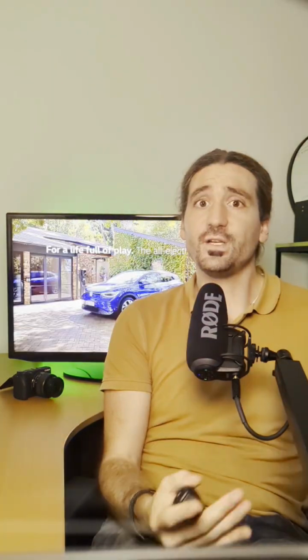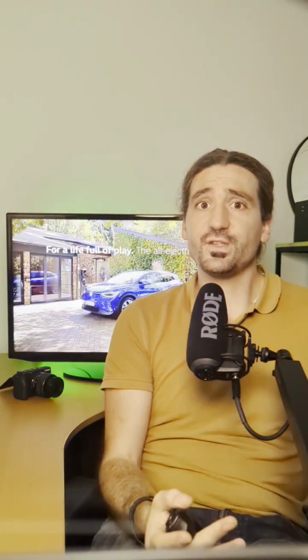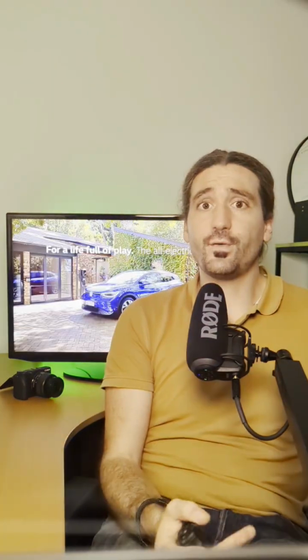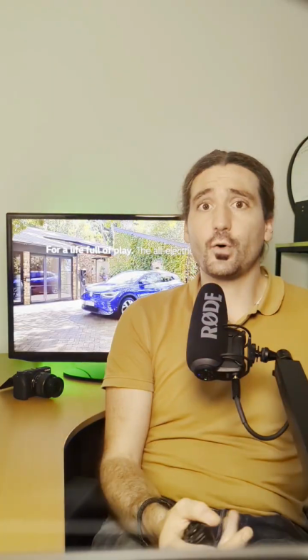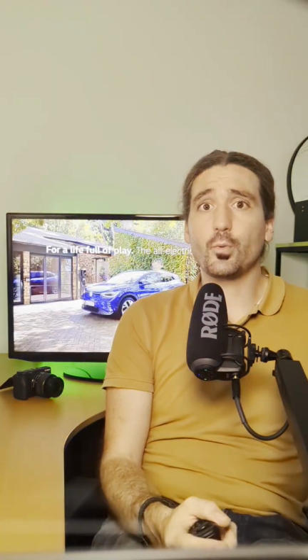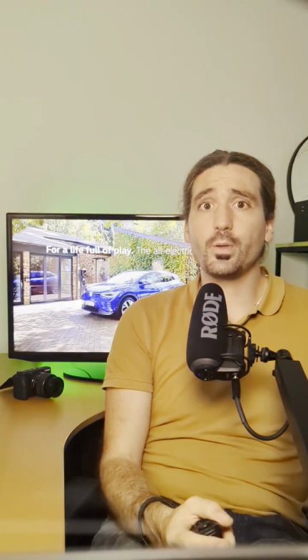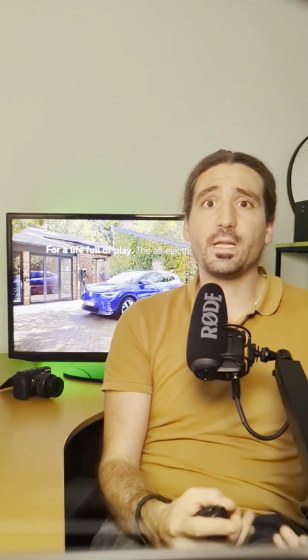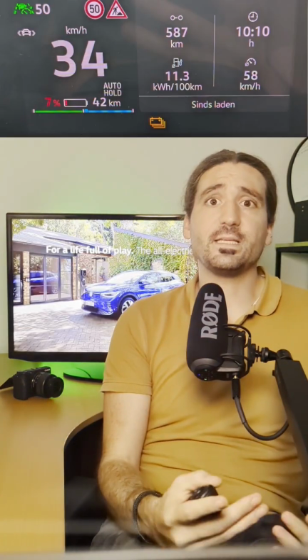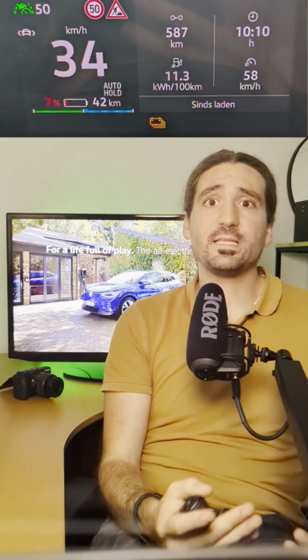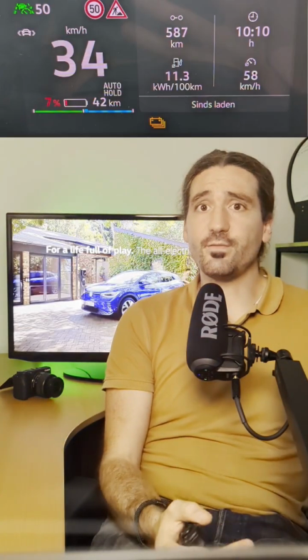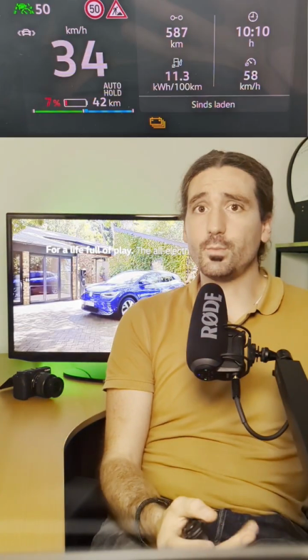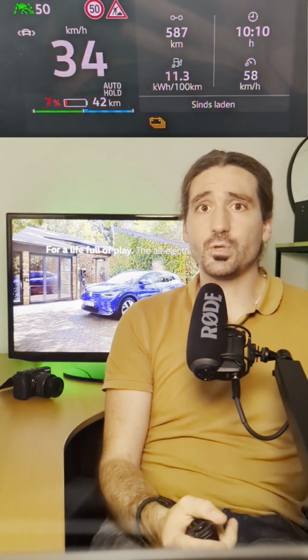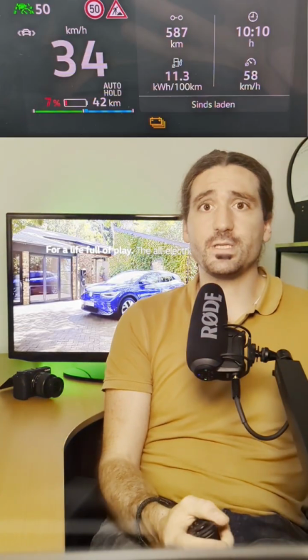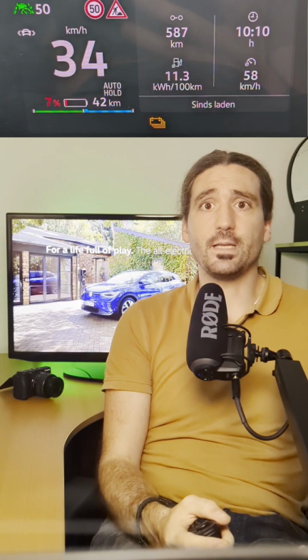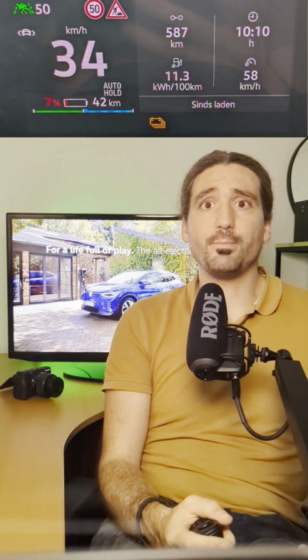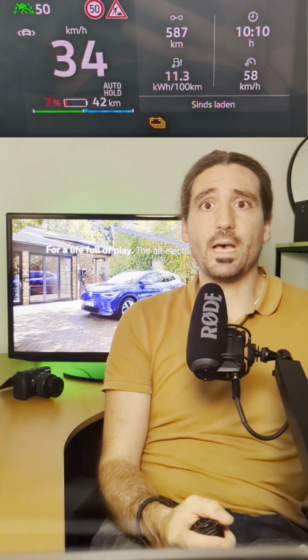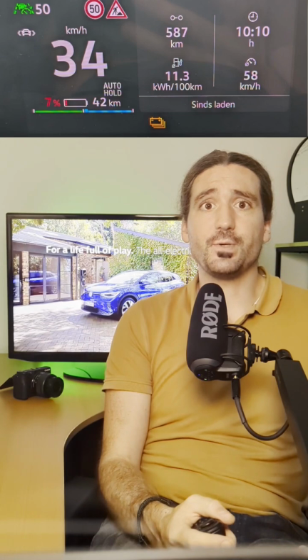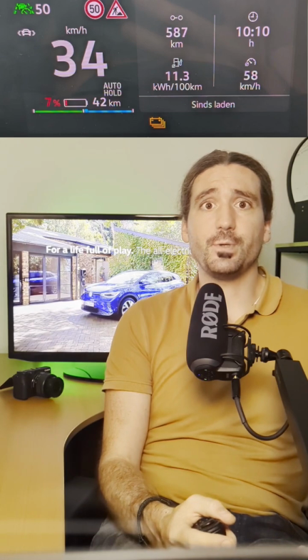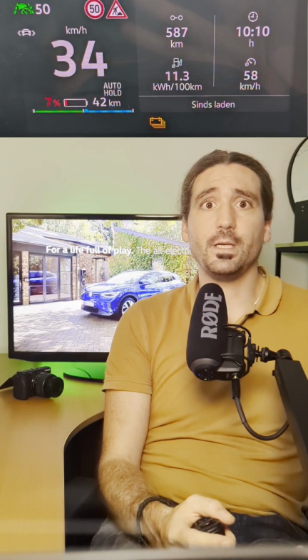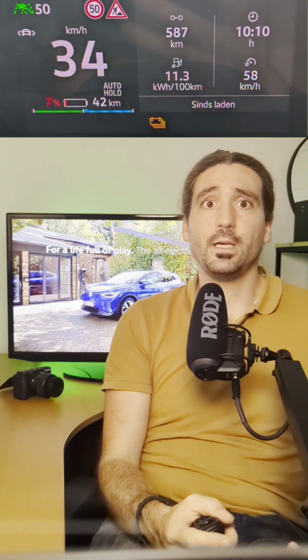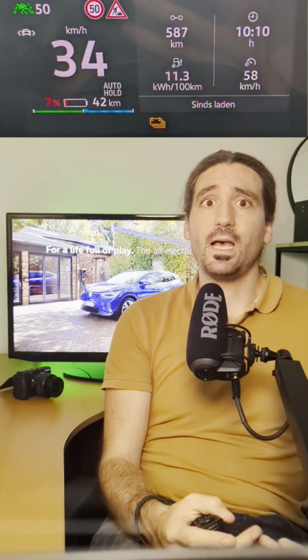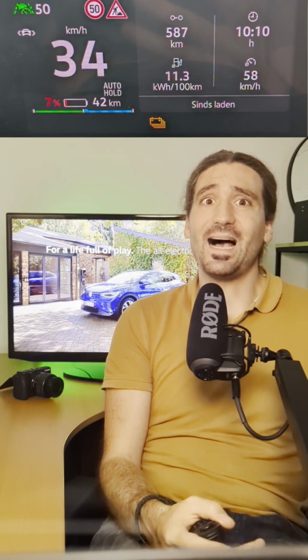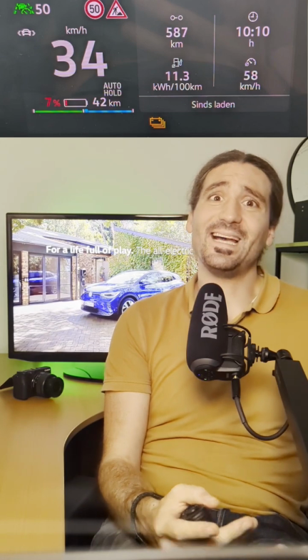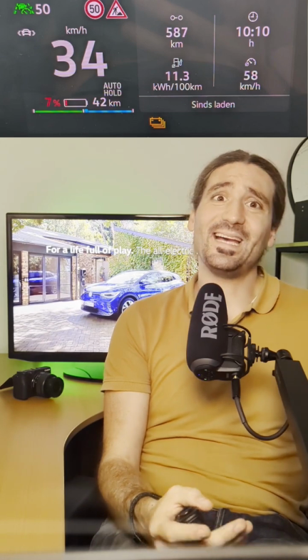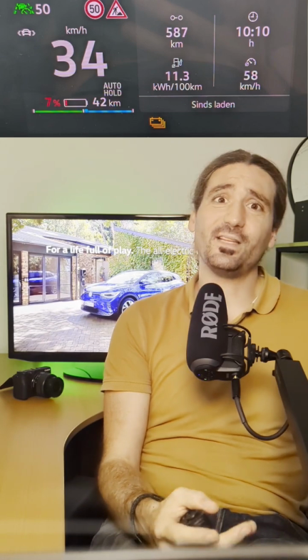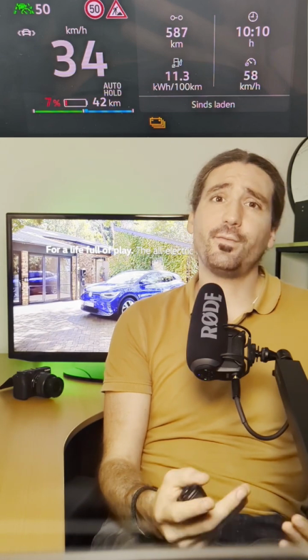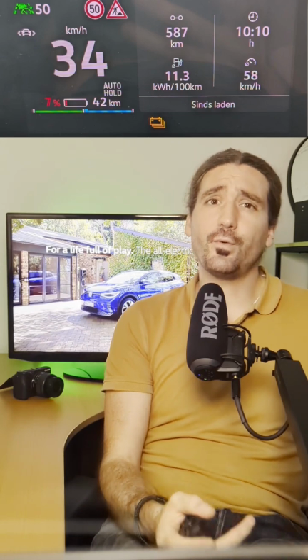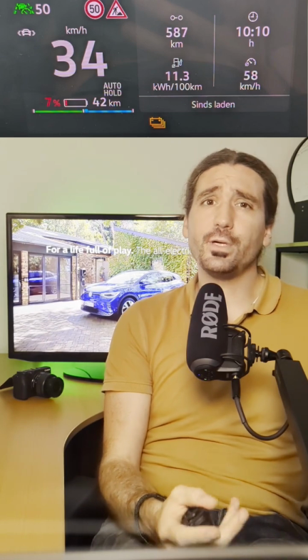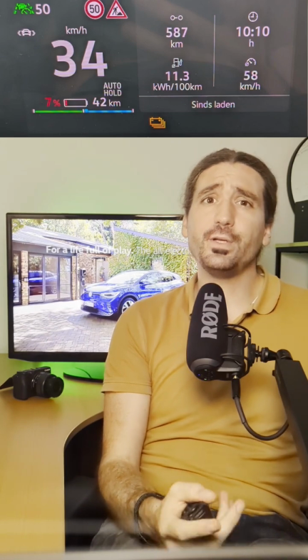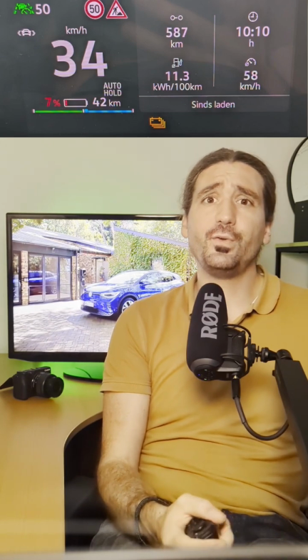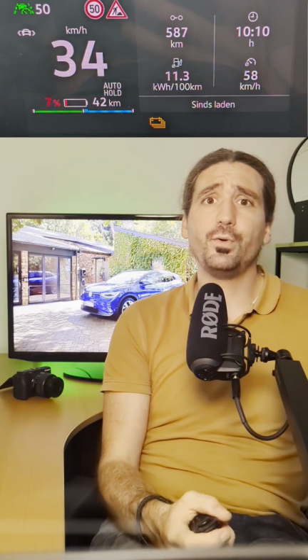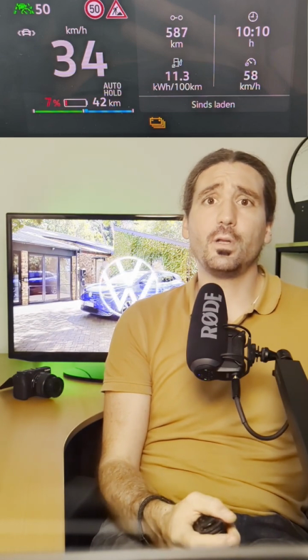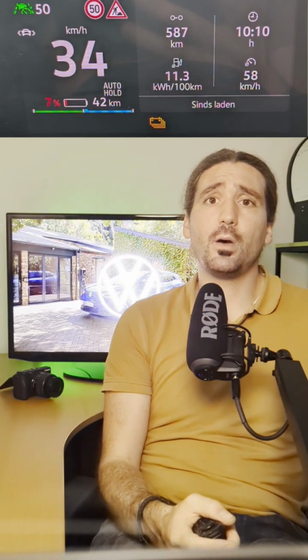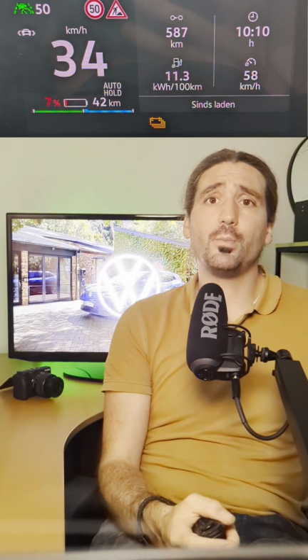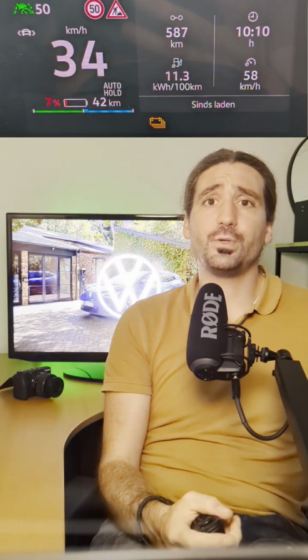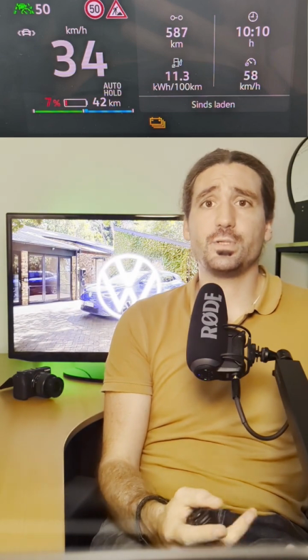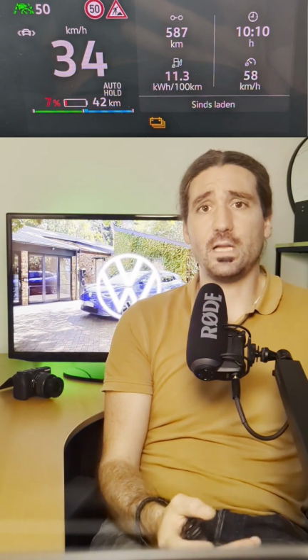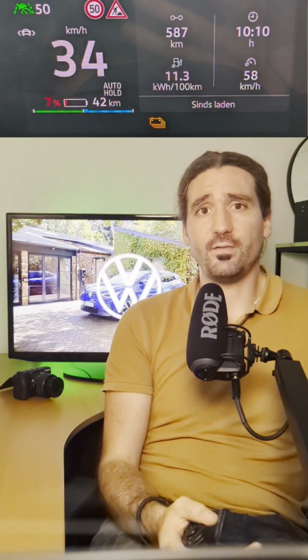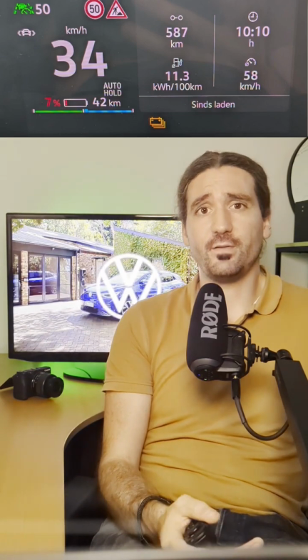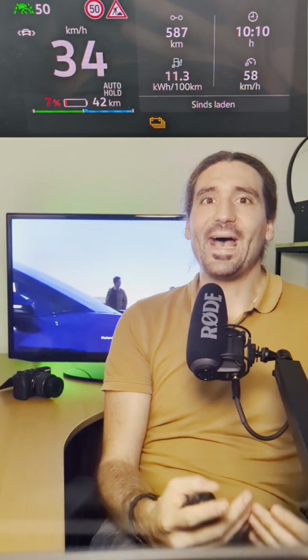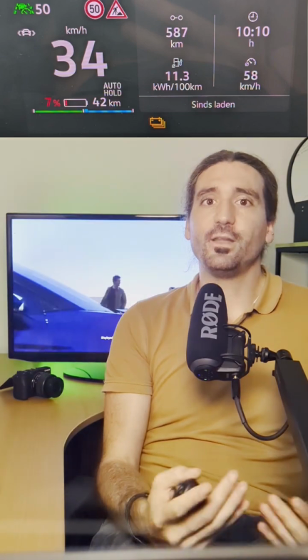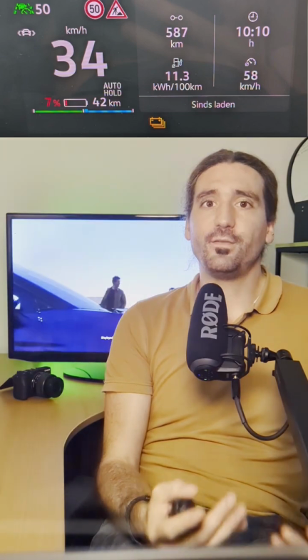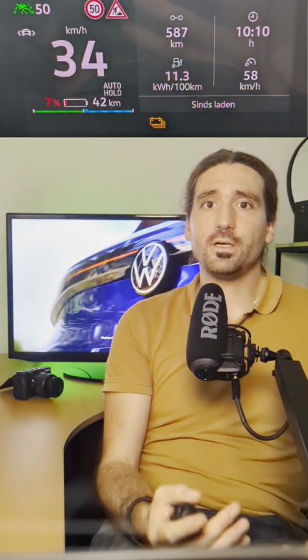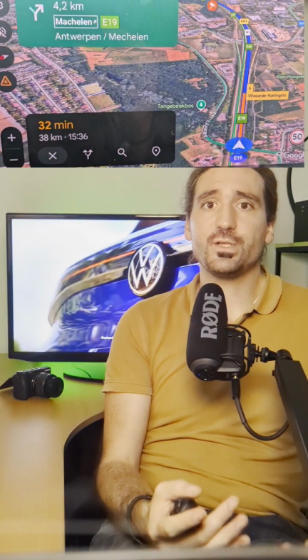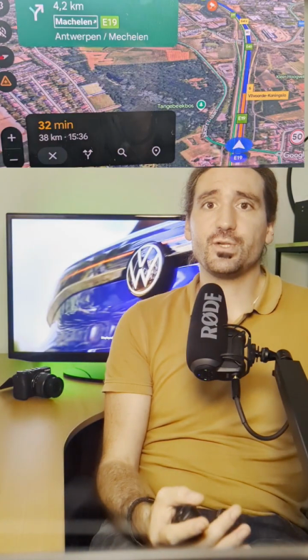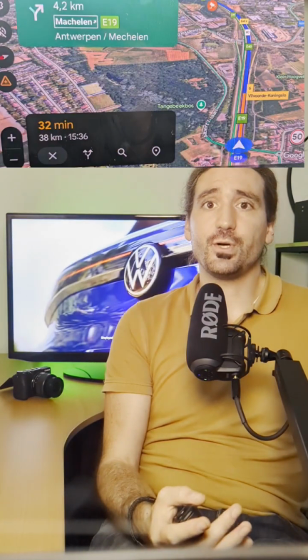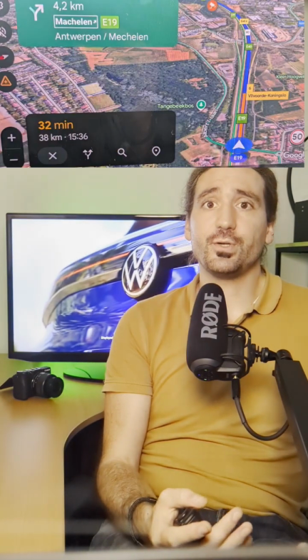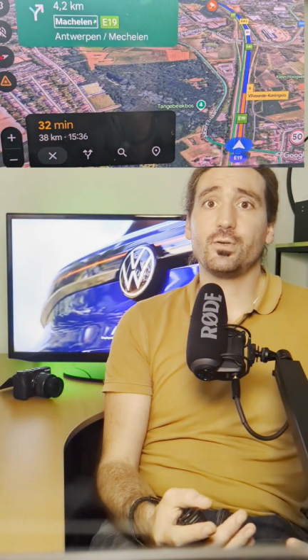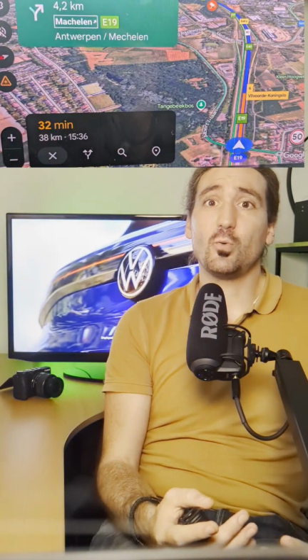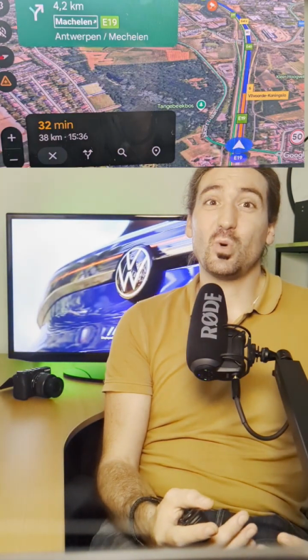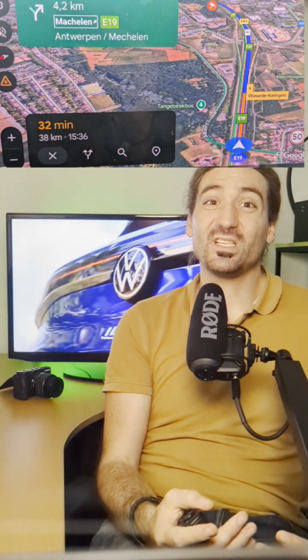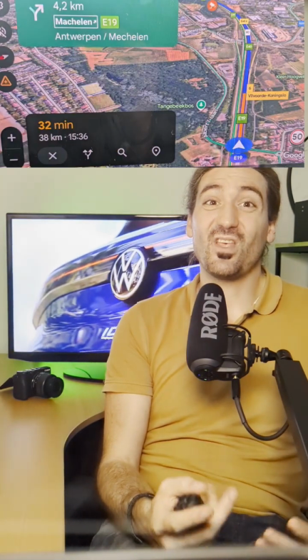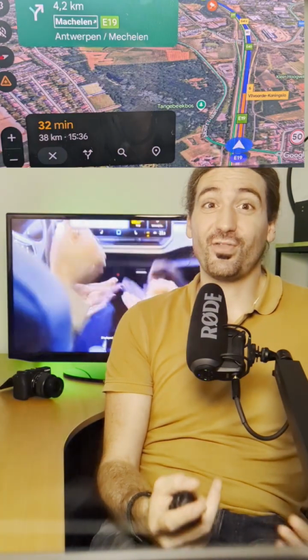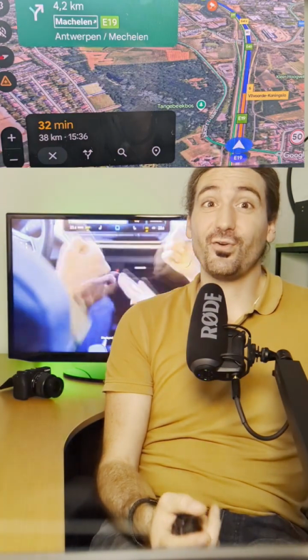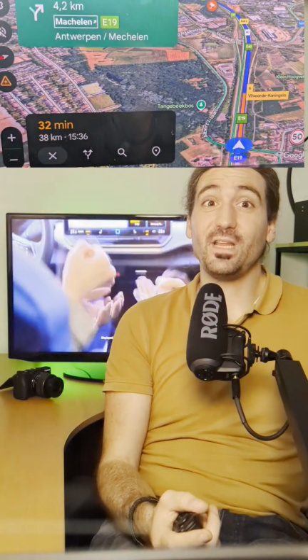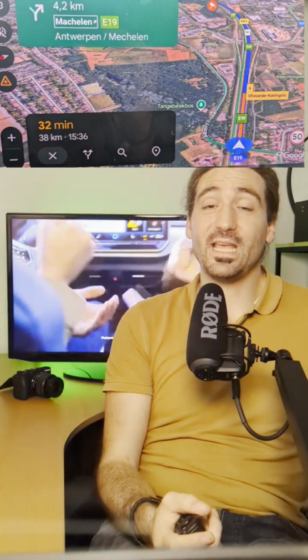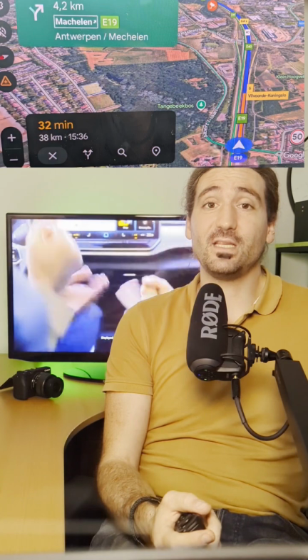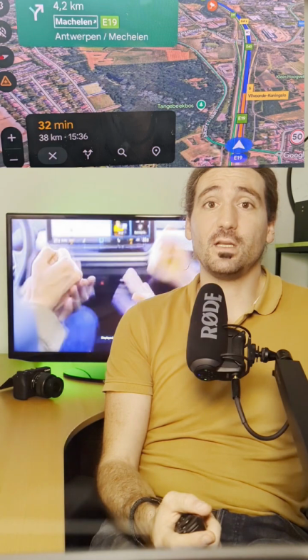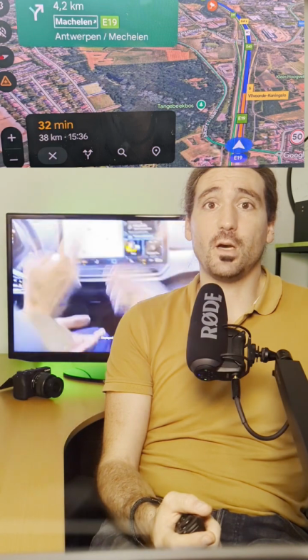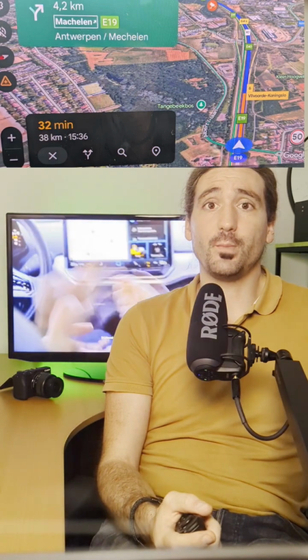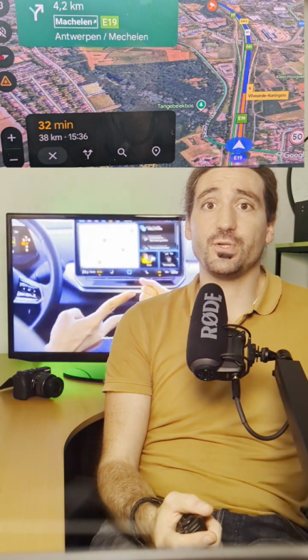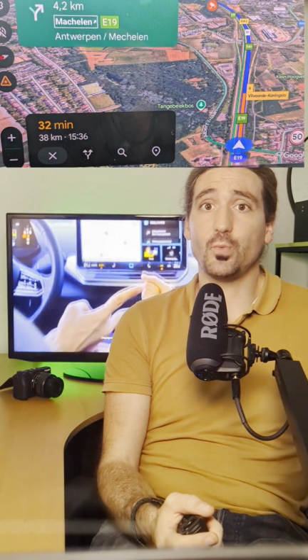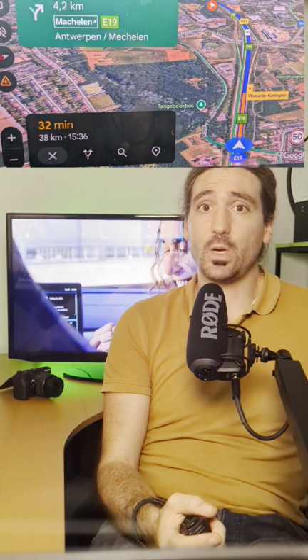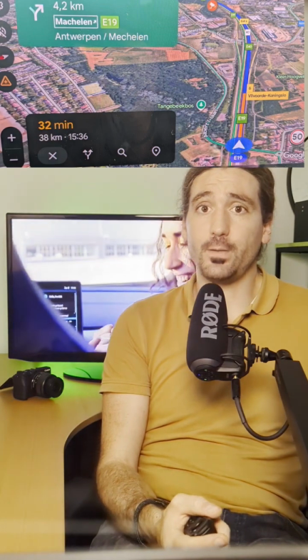Fast forward to 7% battery — I had 42 kilometers left, and the fast charger was 38 kilometers away.